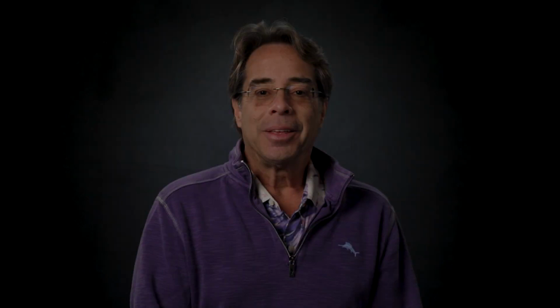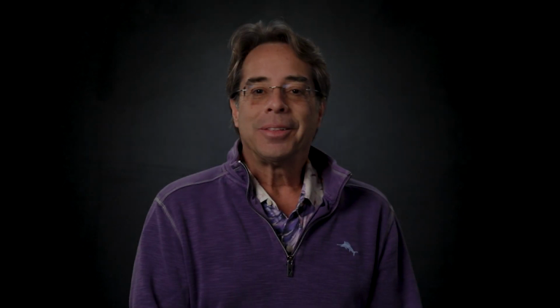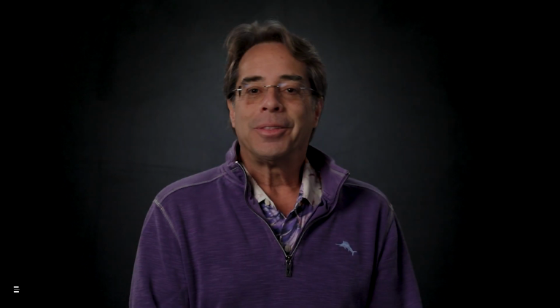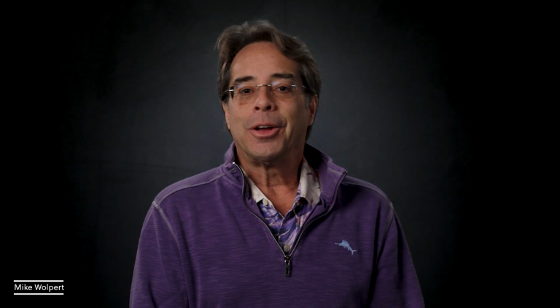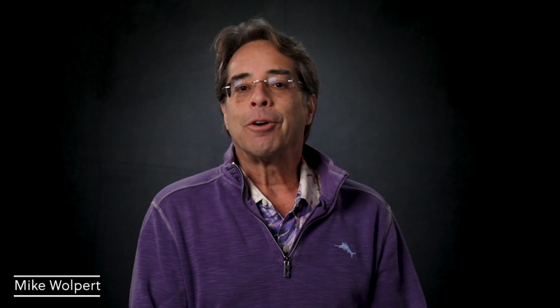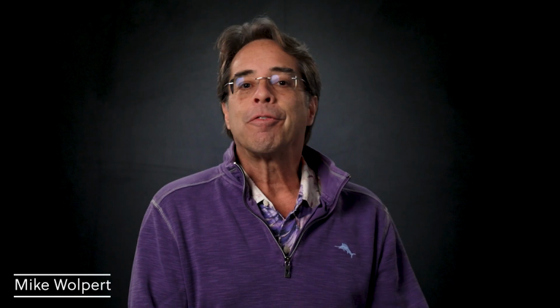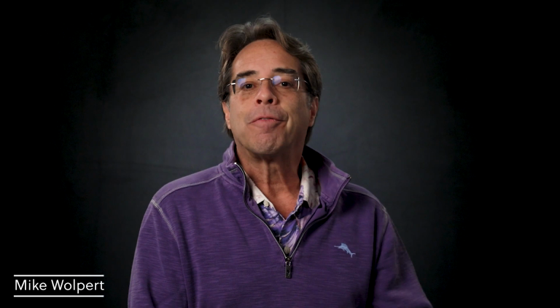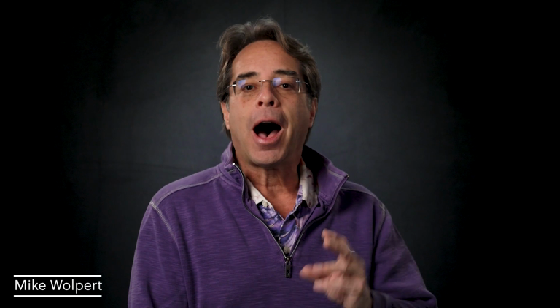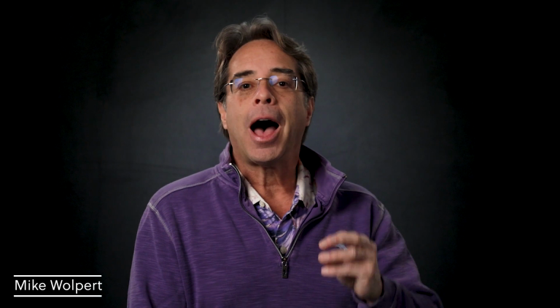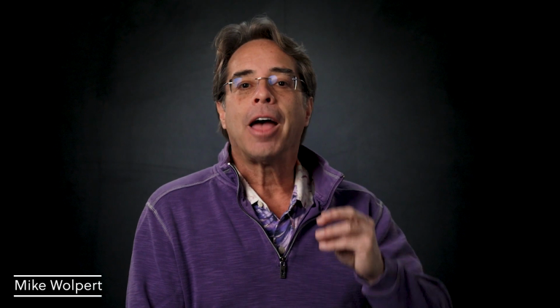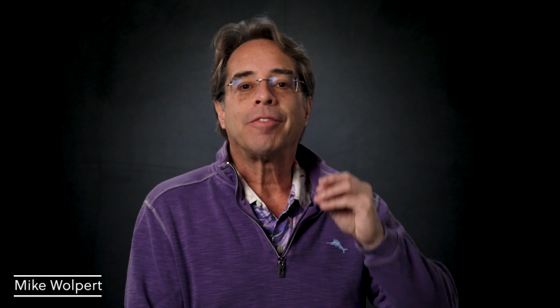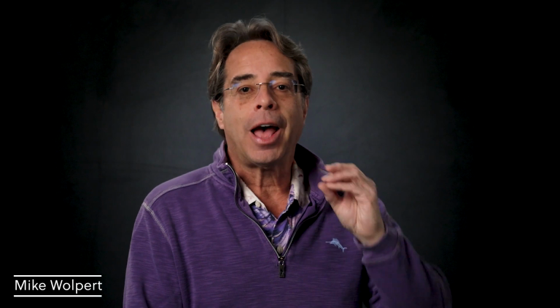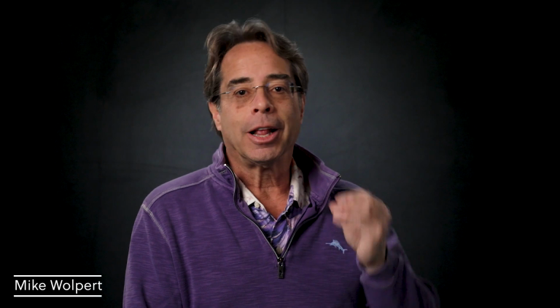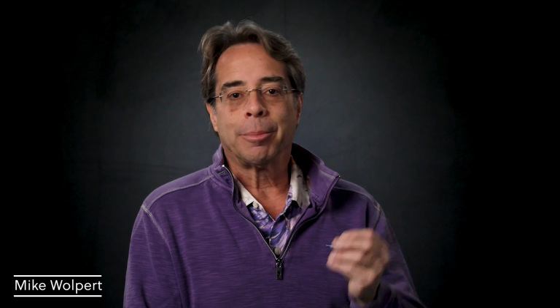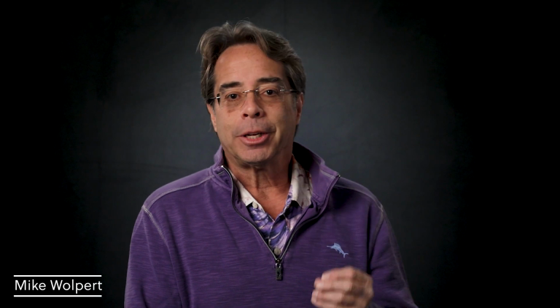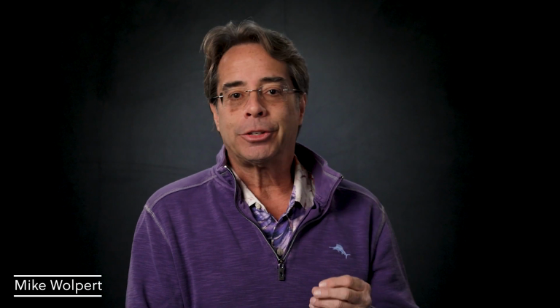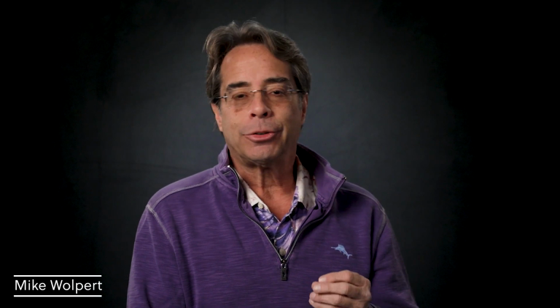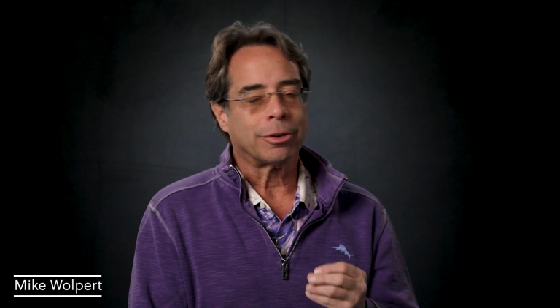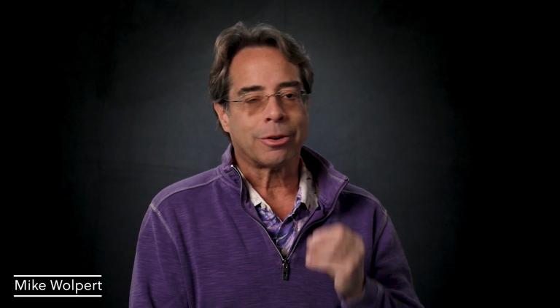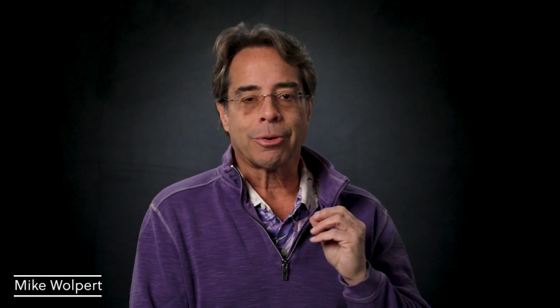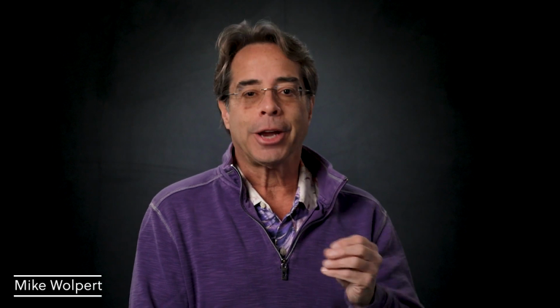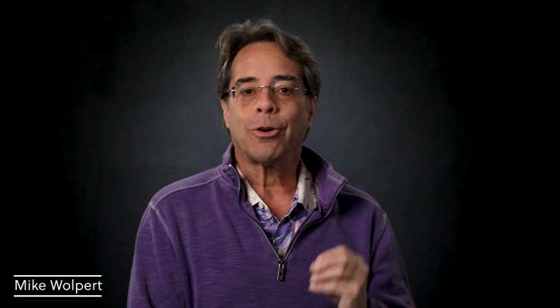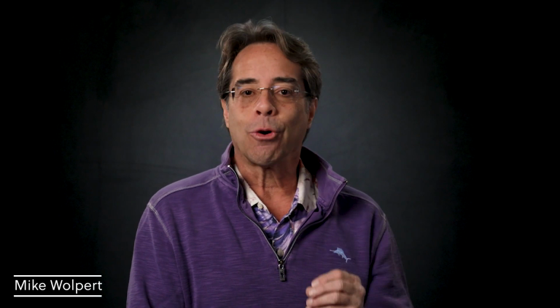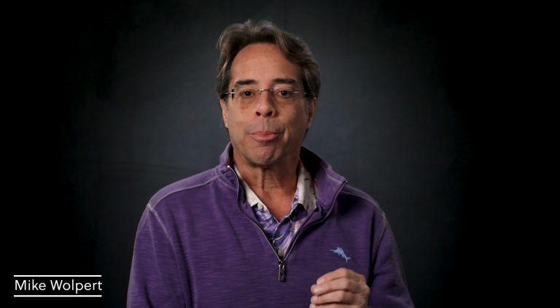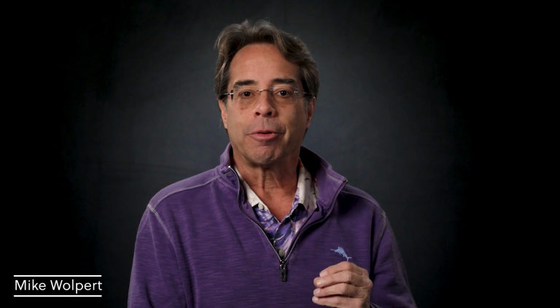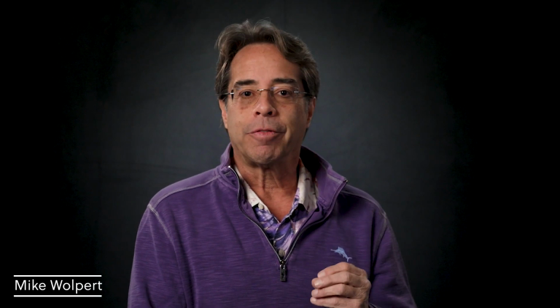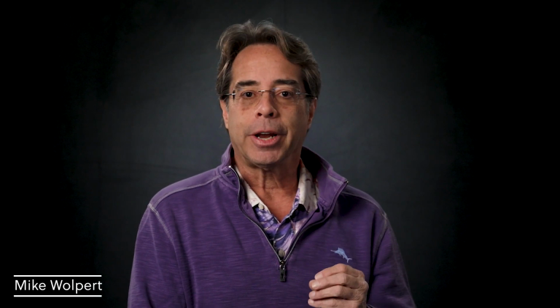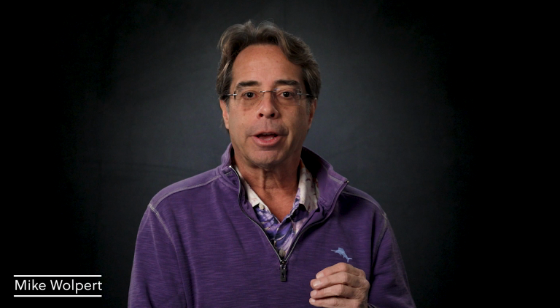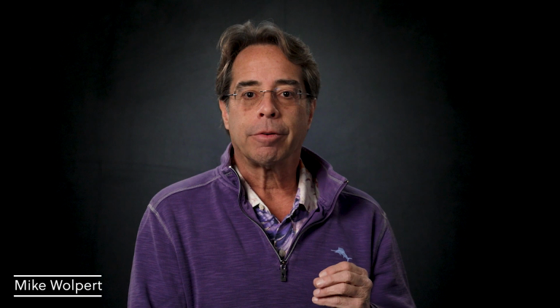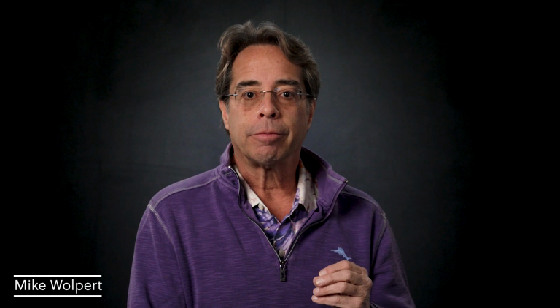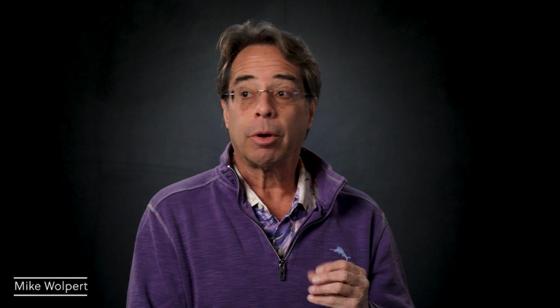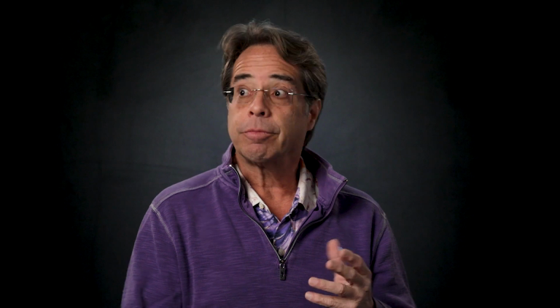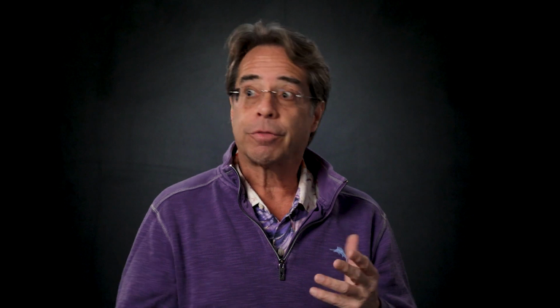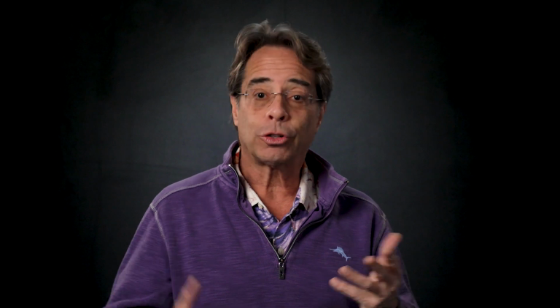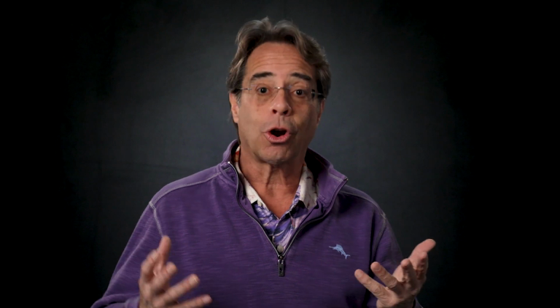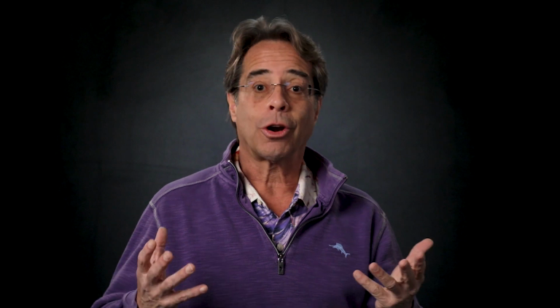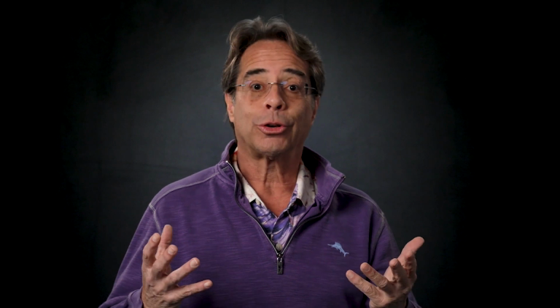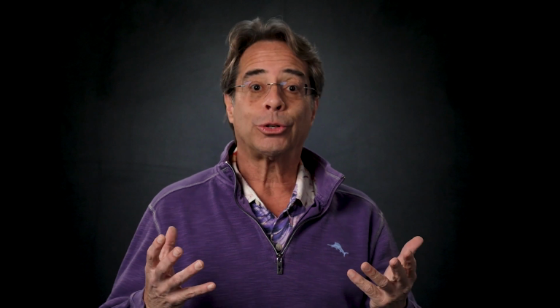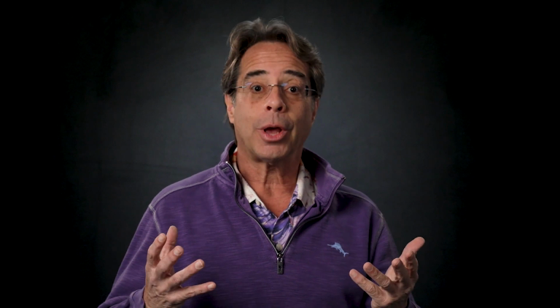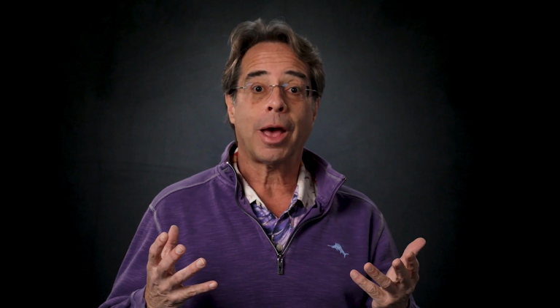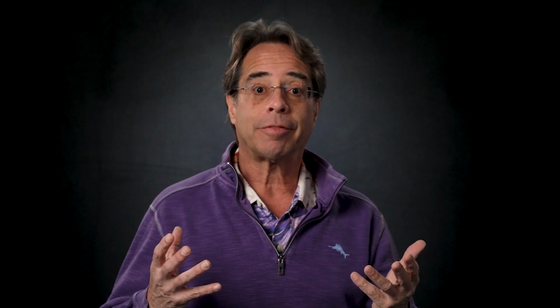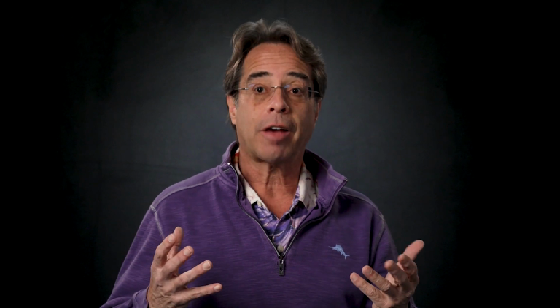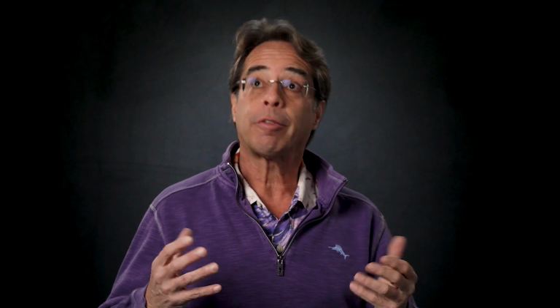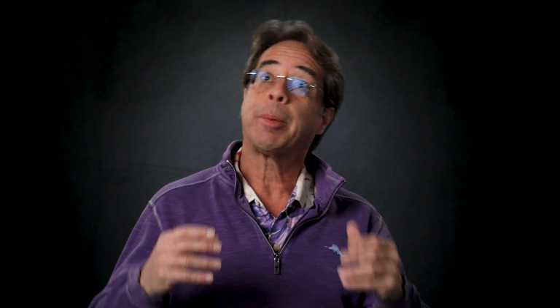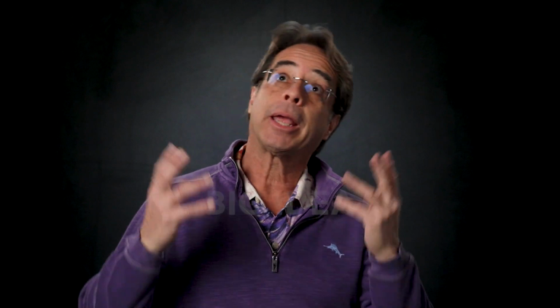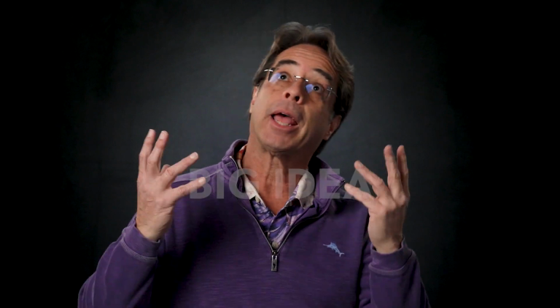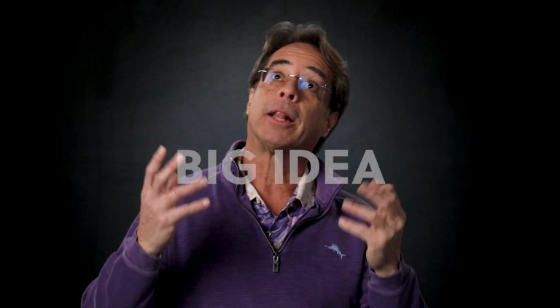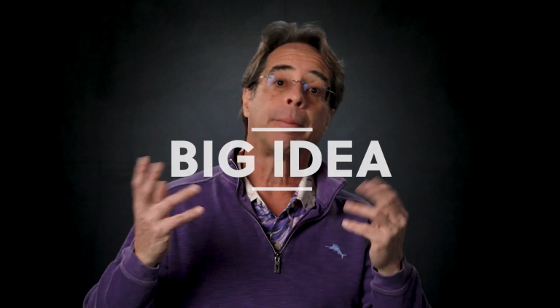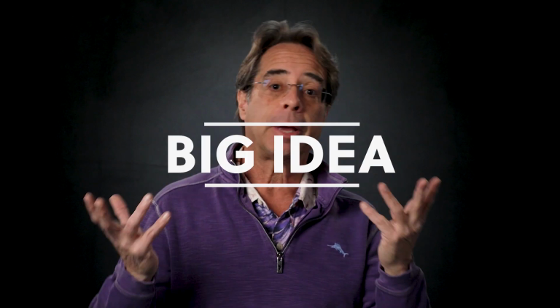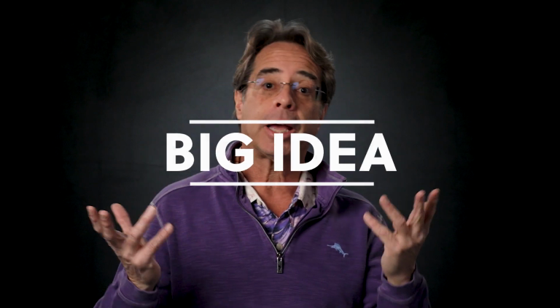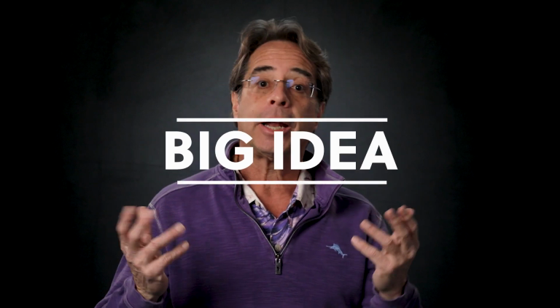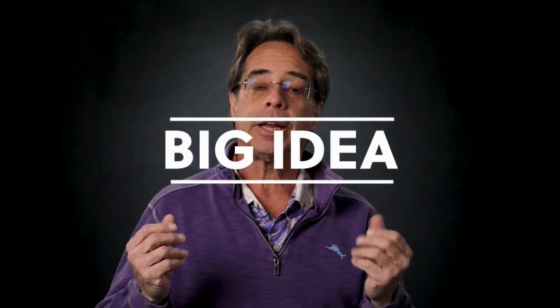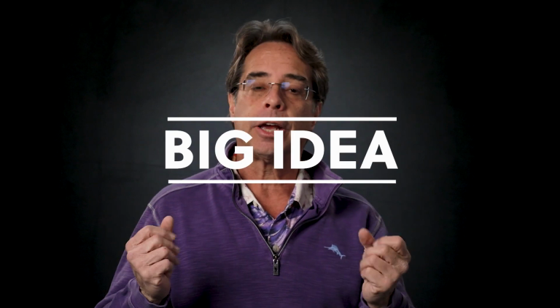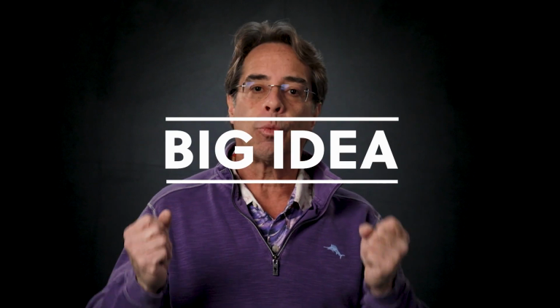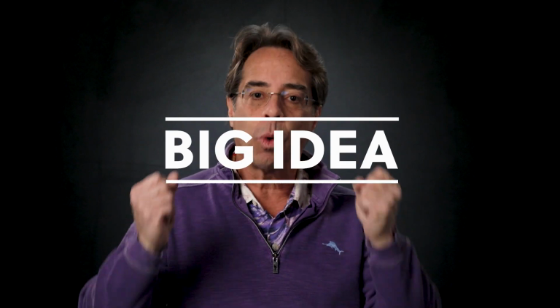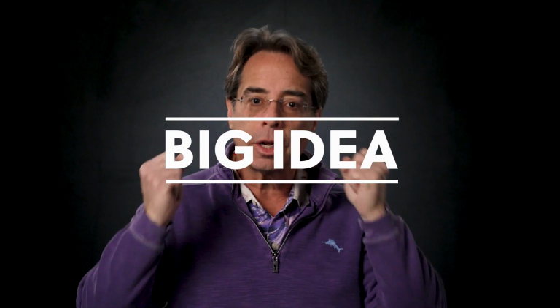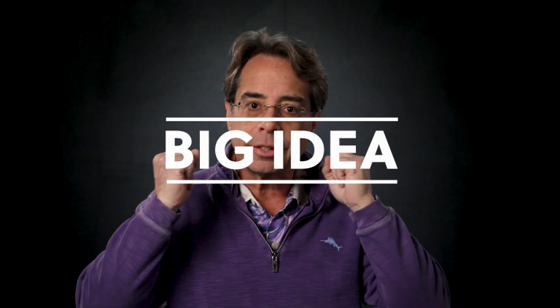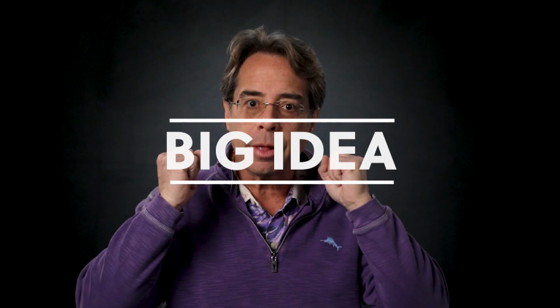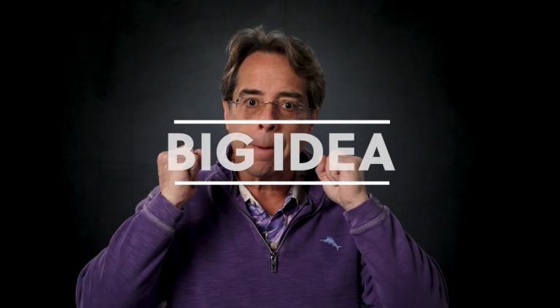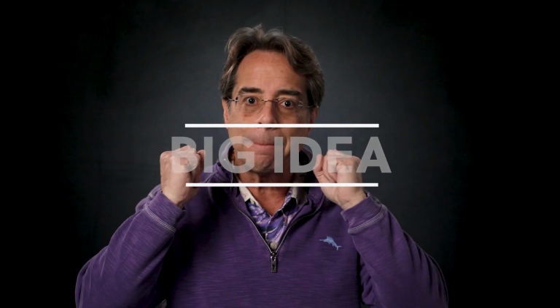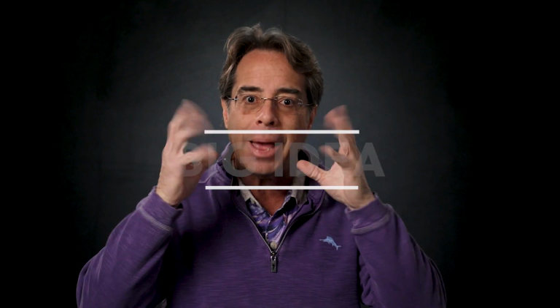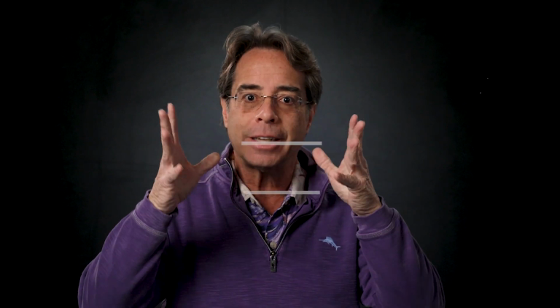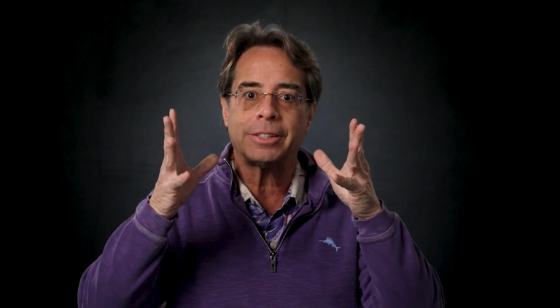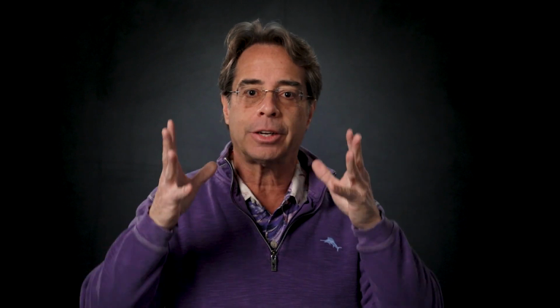There are five elements to a great corporate video. For starters, you have to have a big headline, a big idea. What's the message?